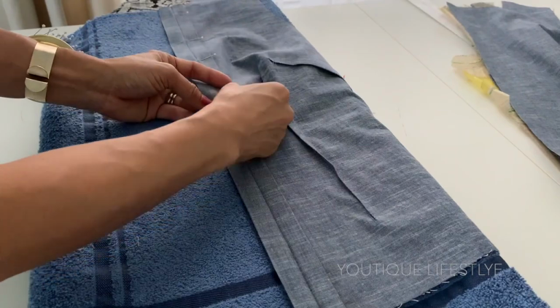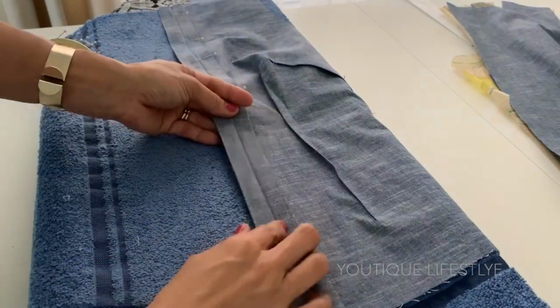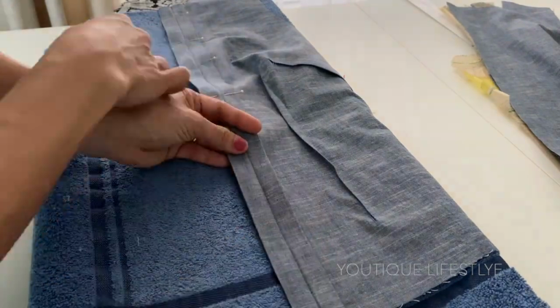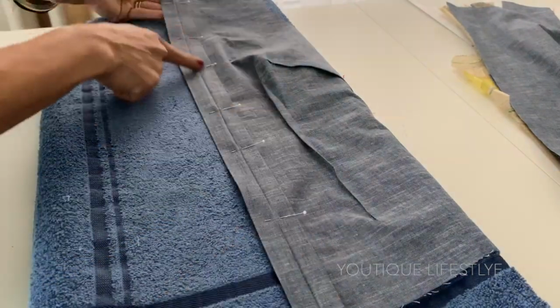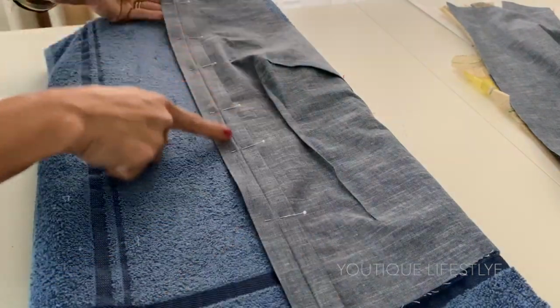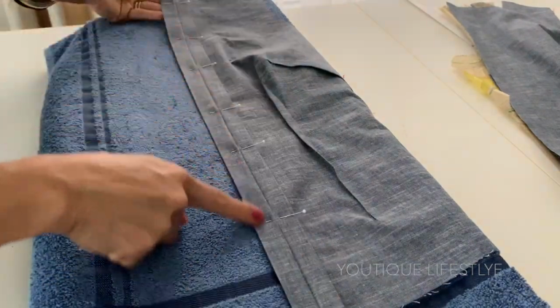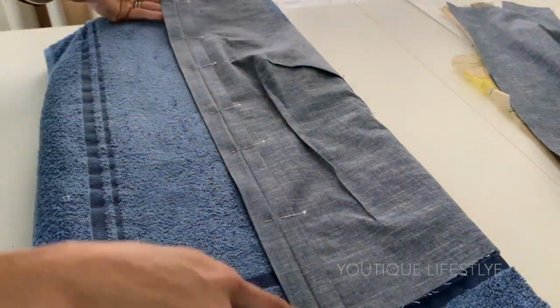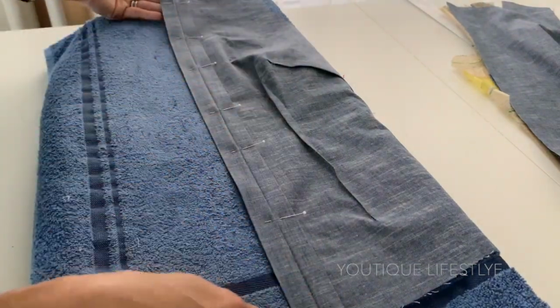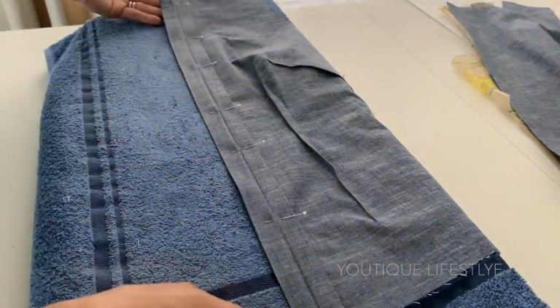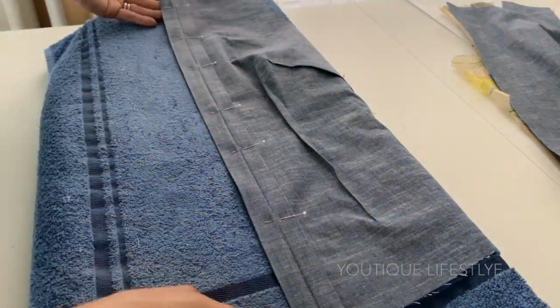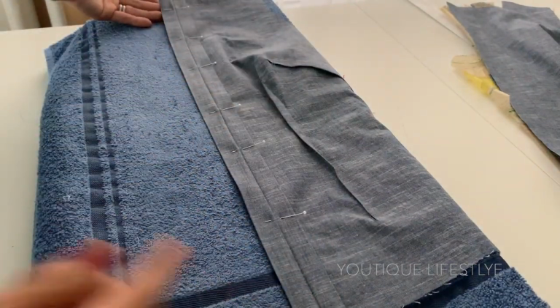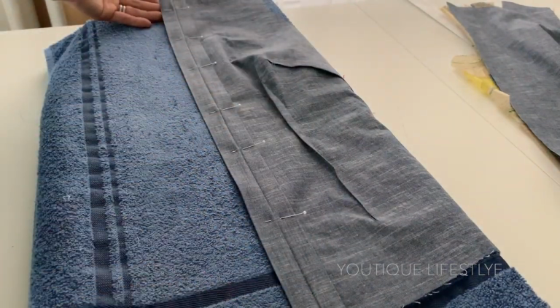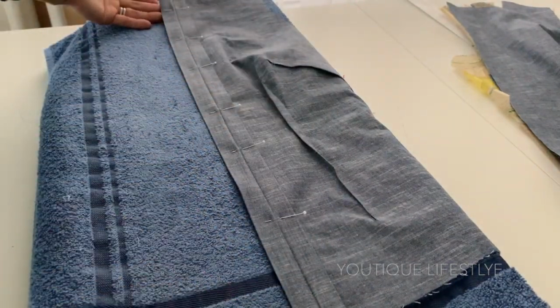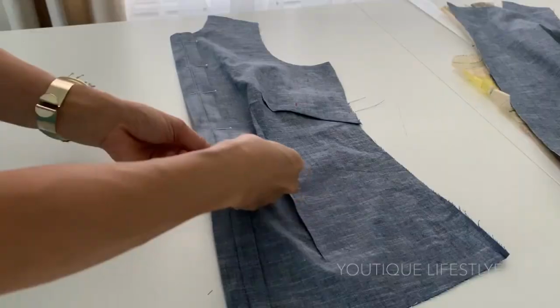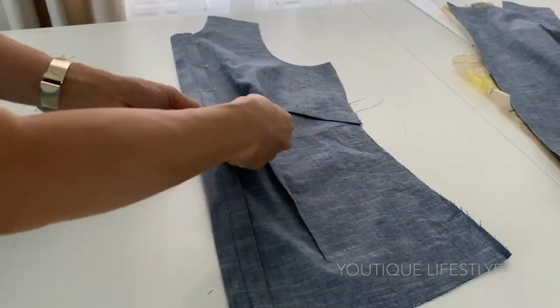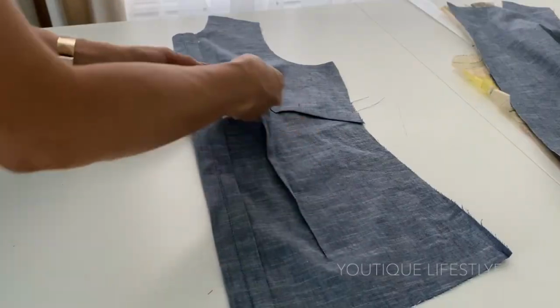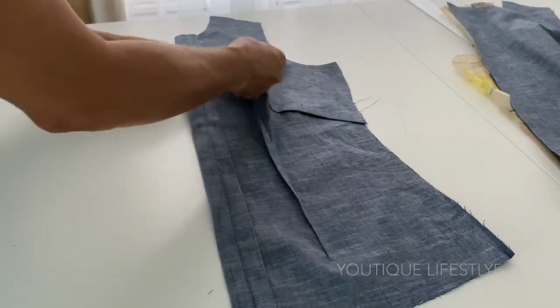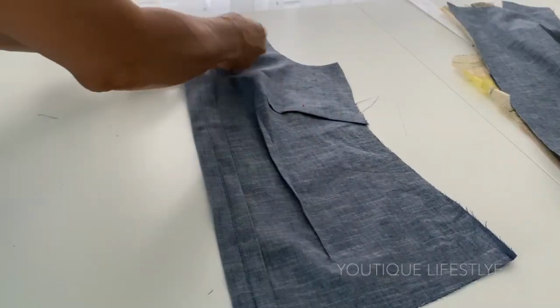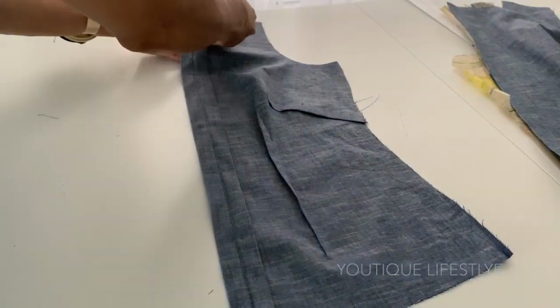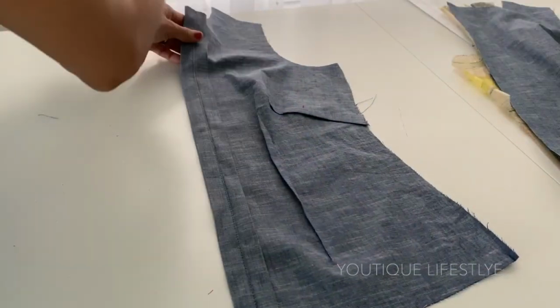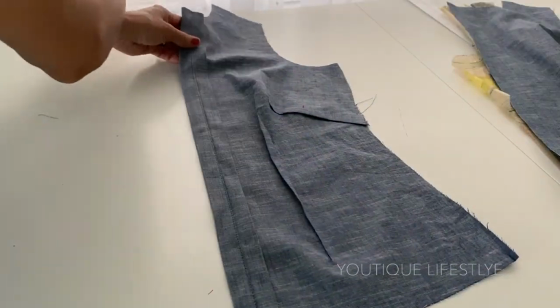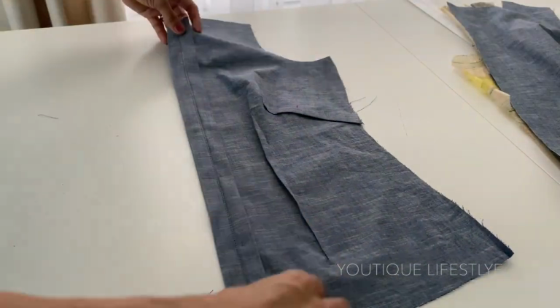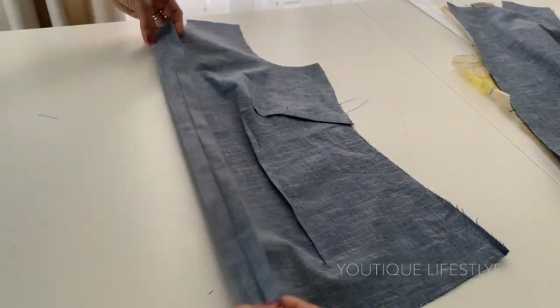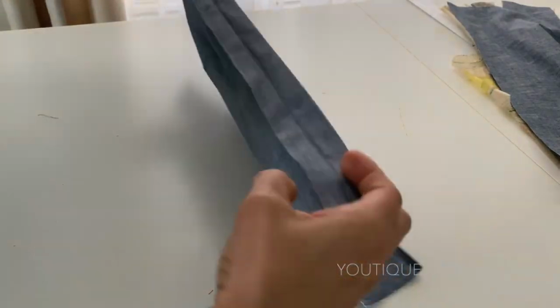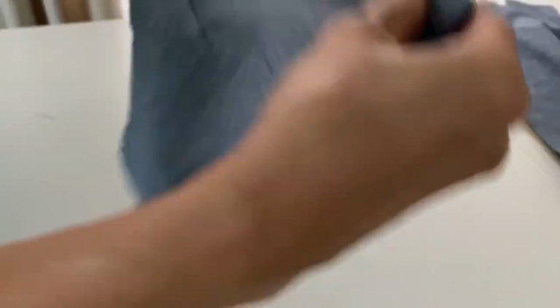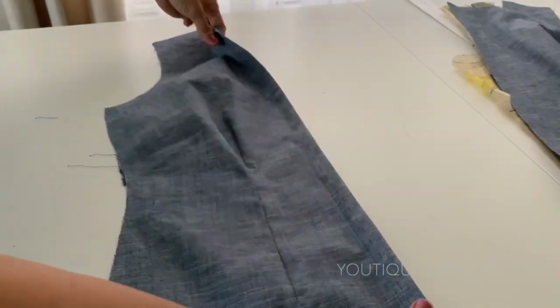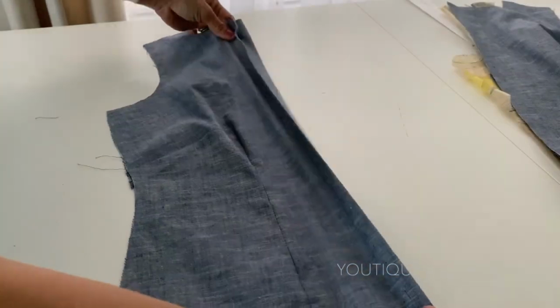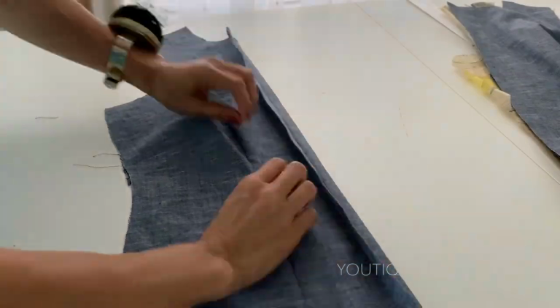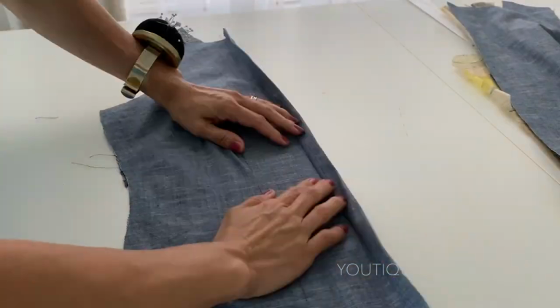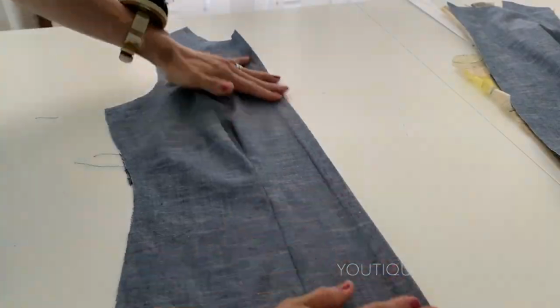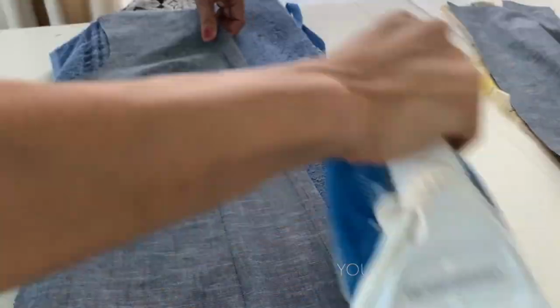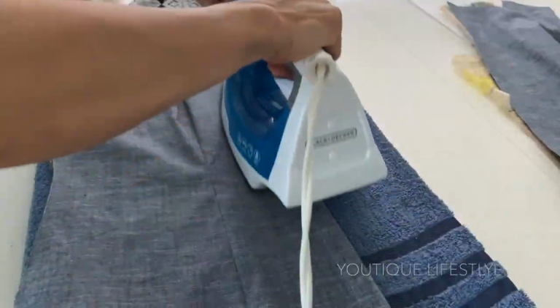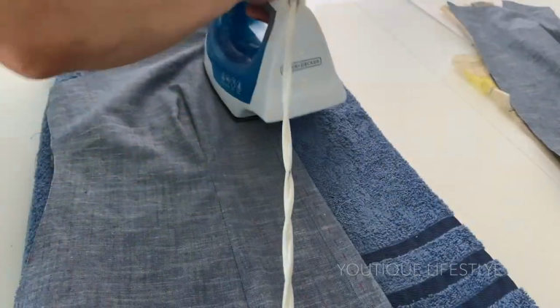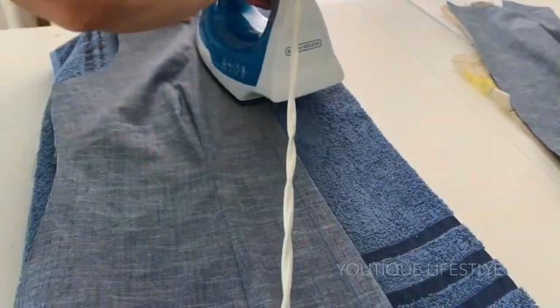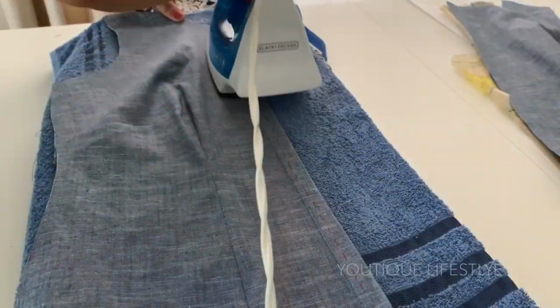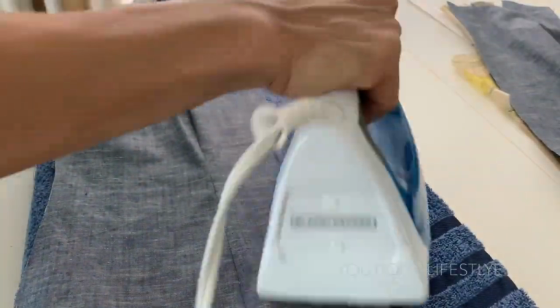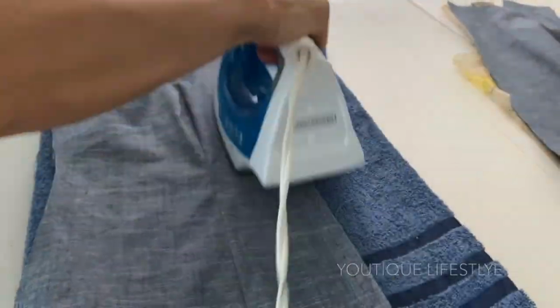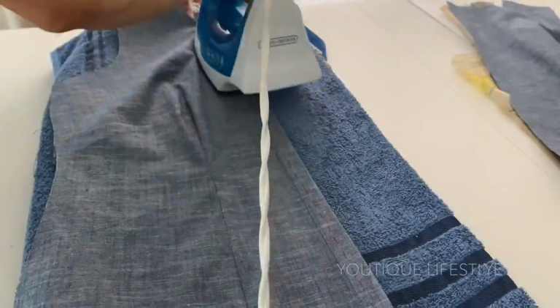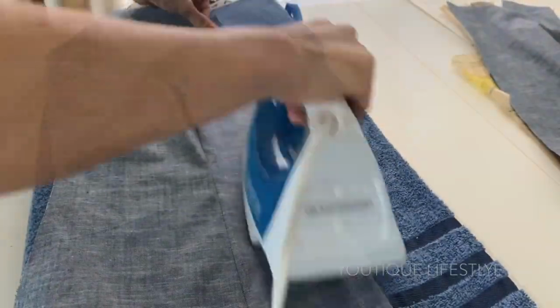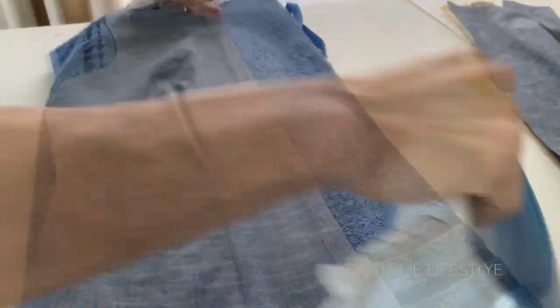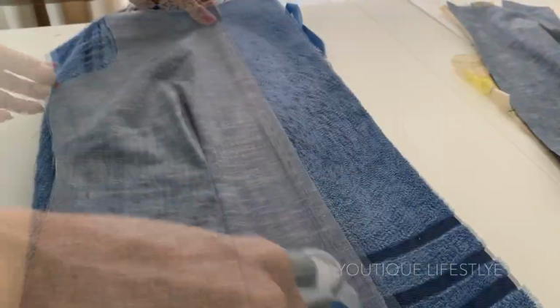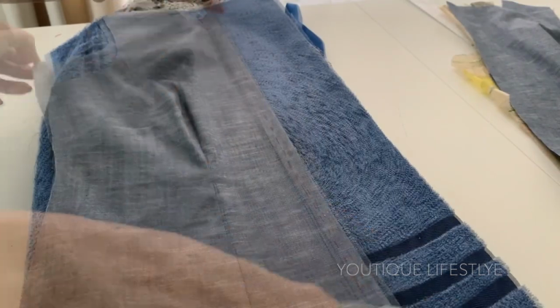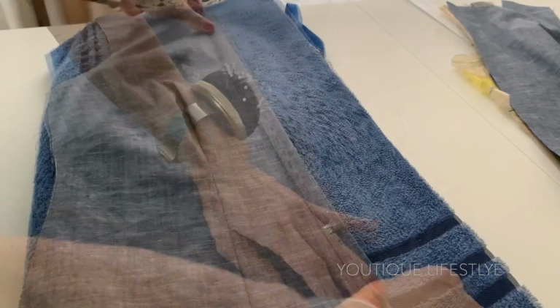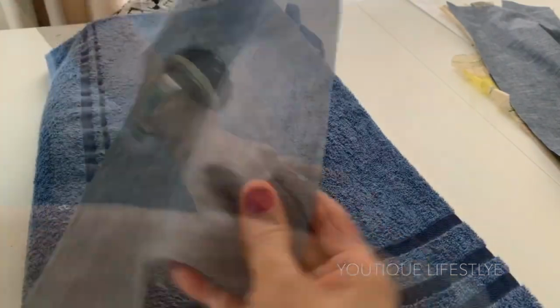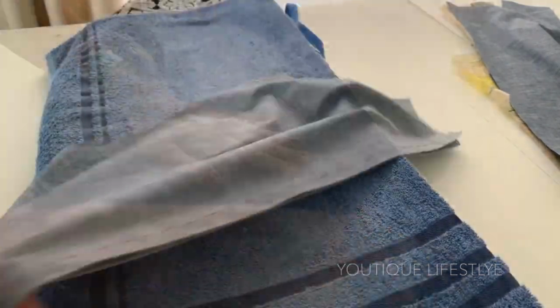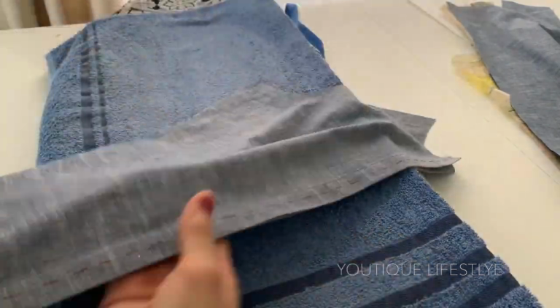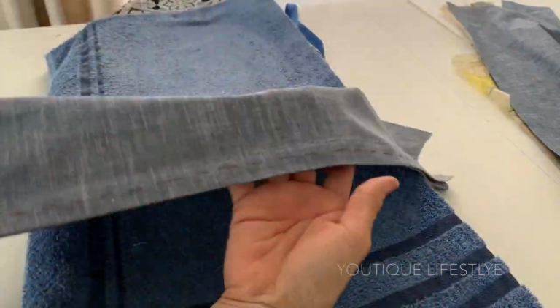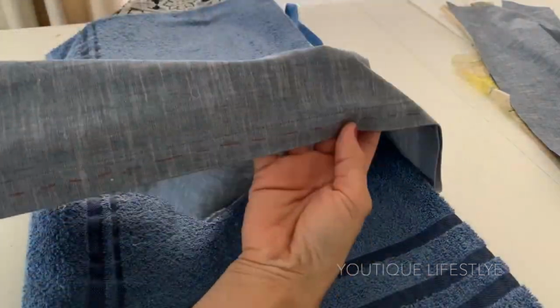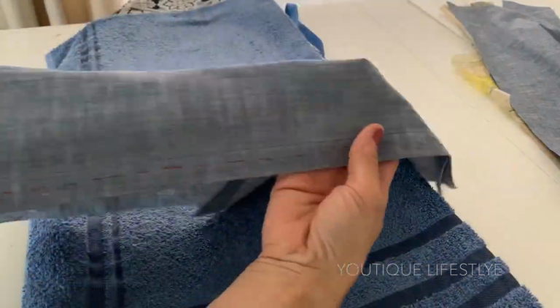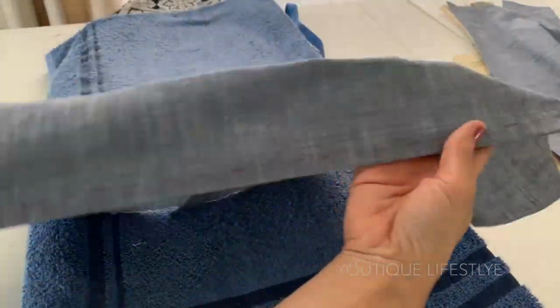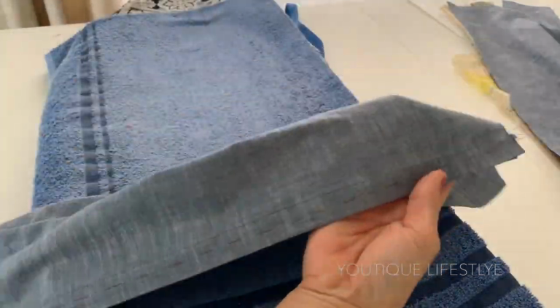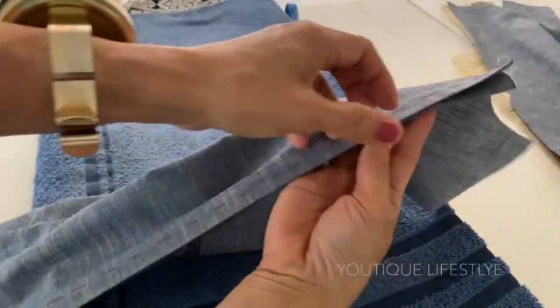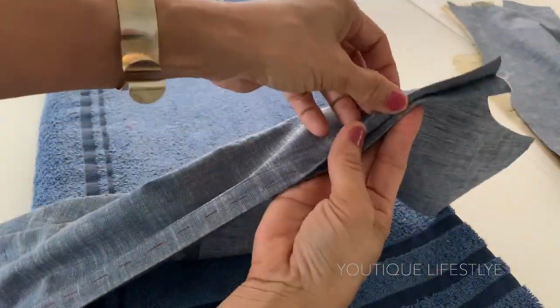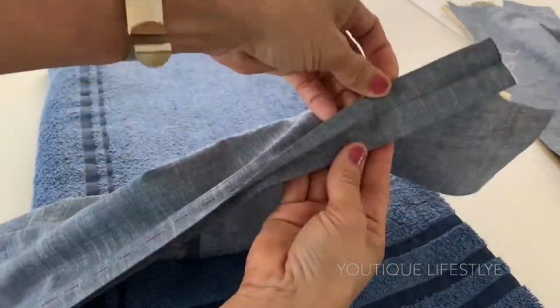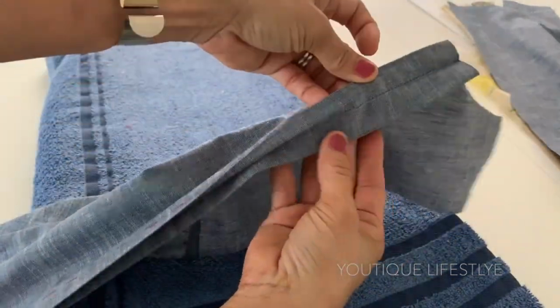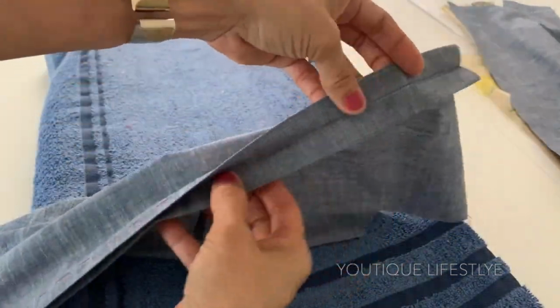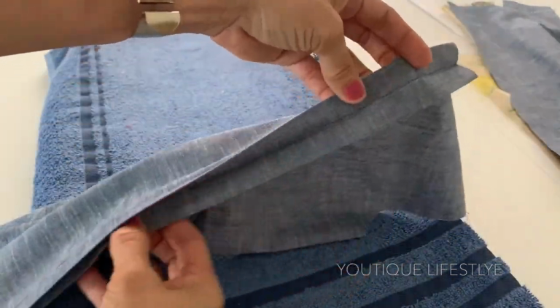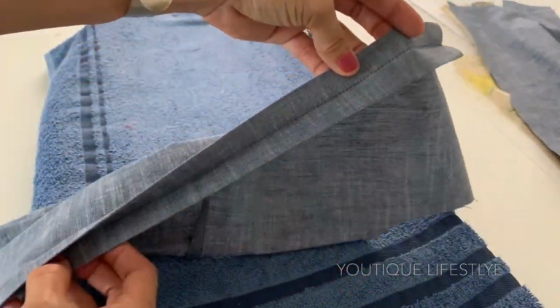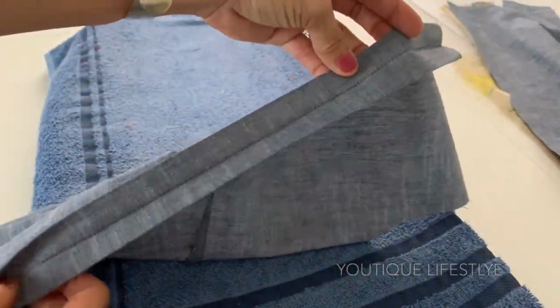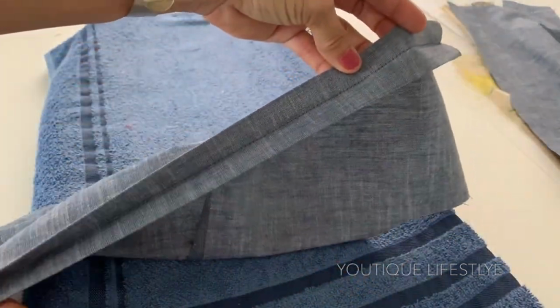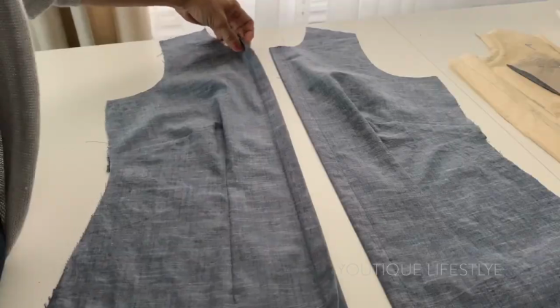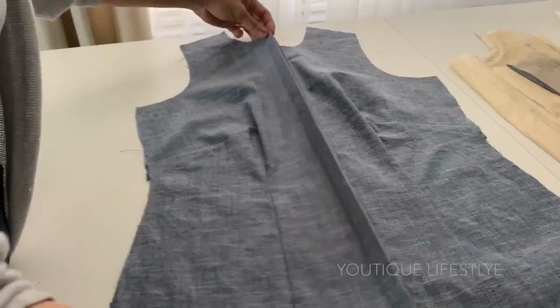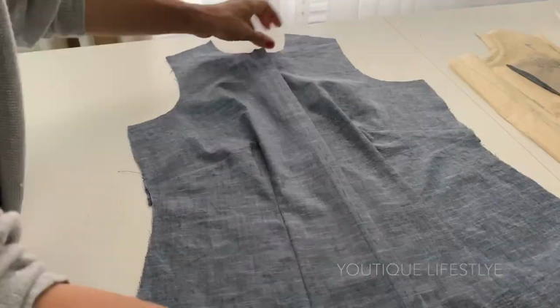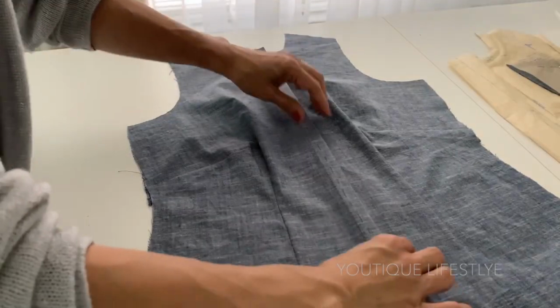Sew down the center and remove the pins. Re-fold at the stitch line and press. I now have the concealed placket.